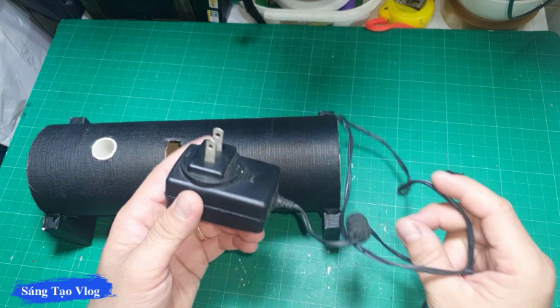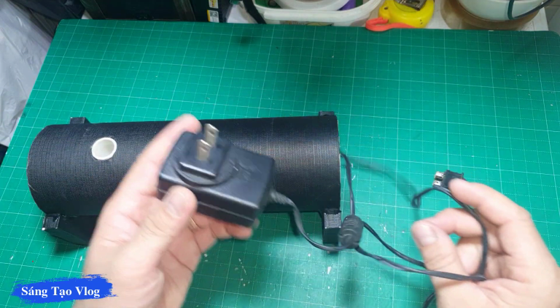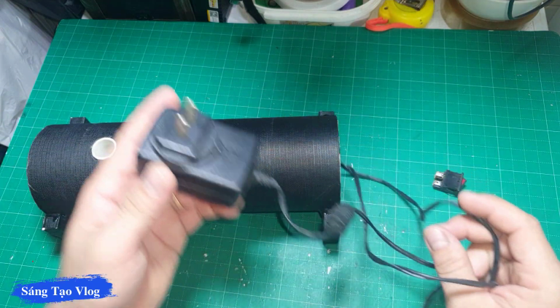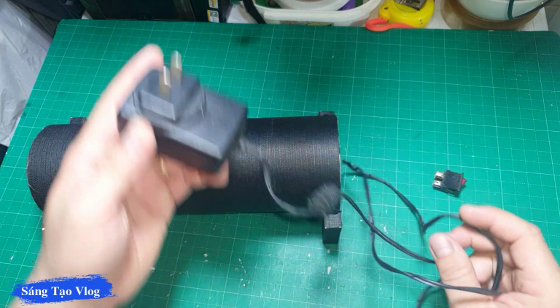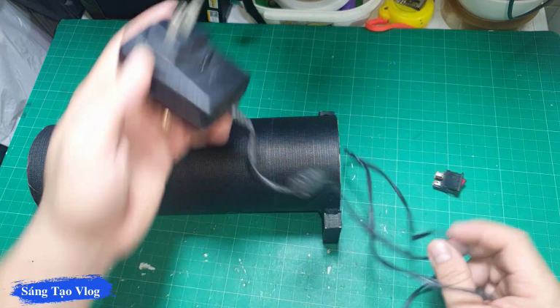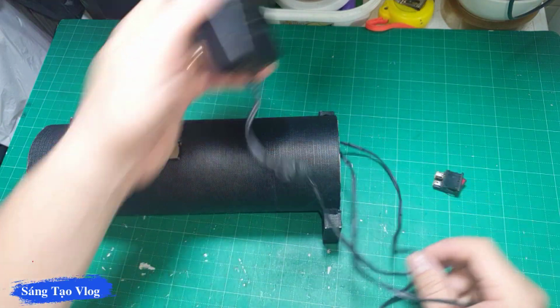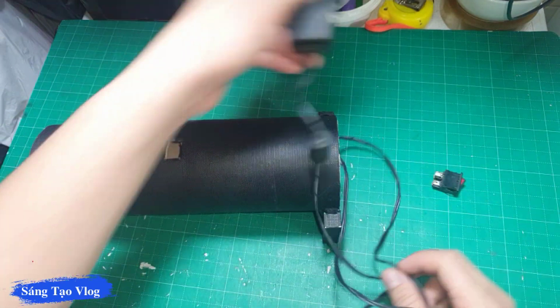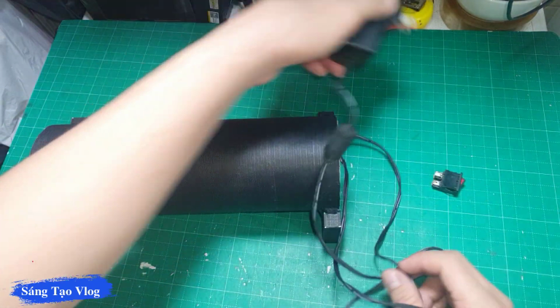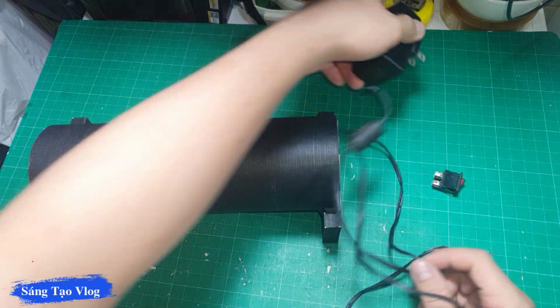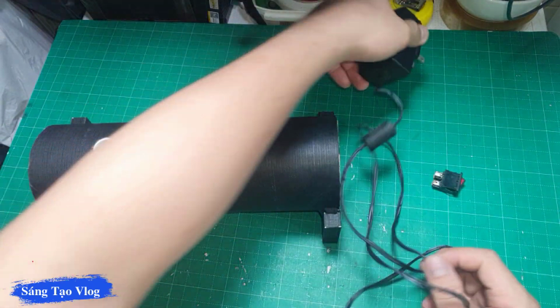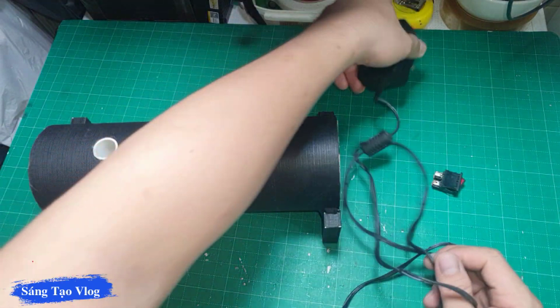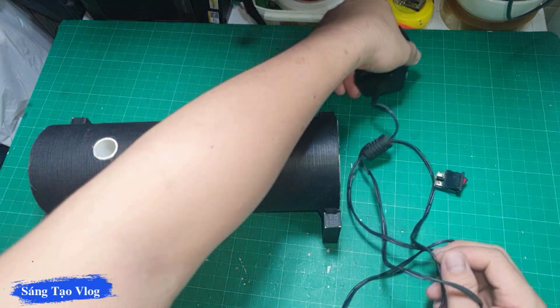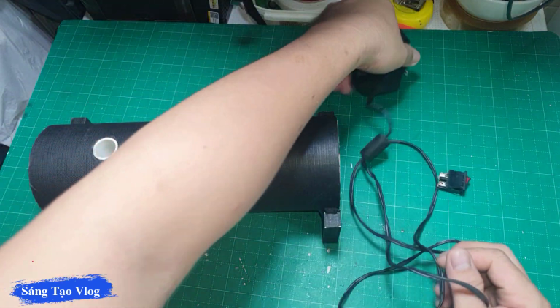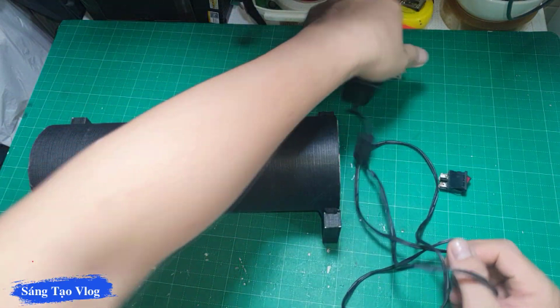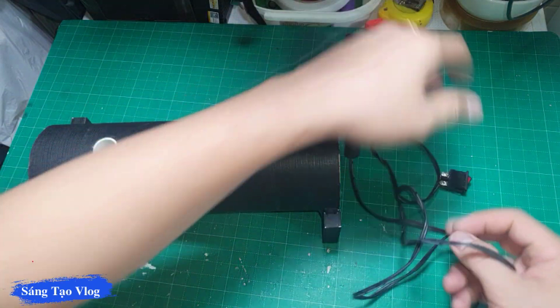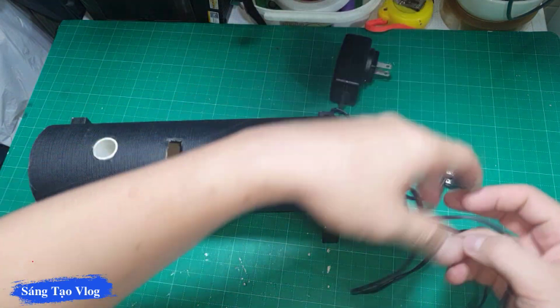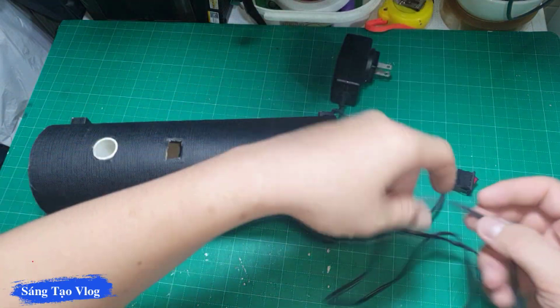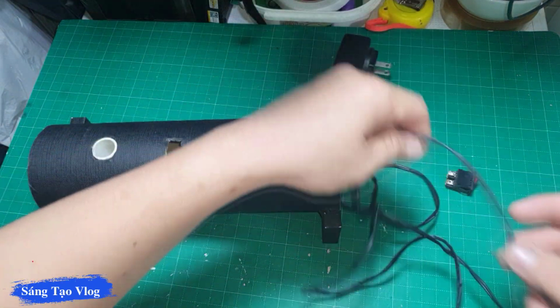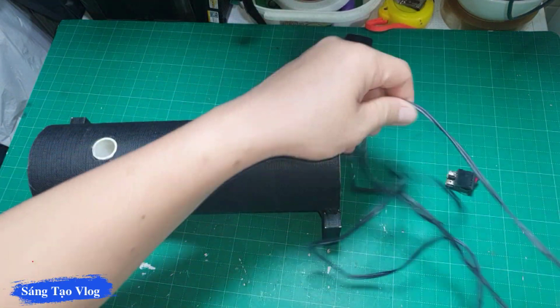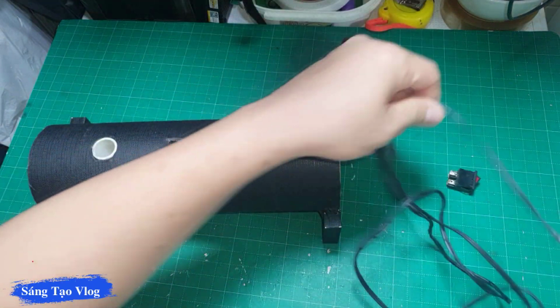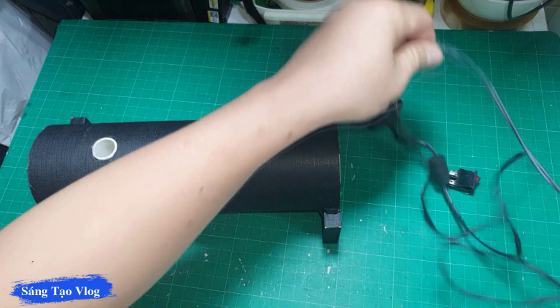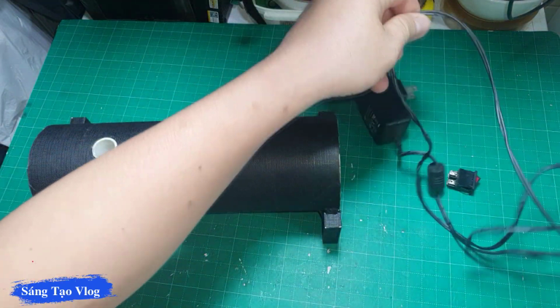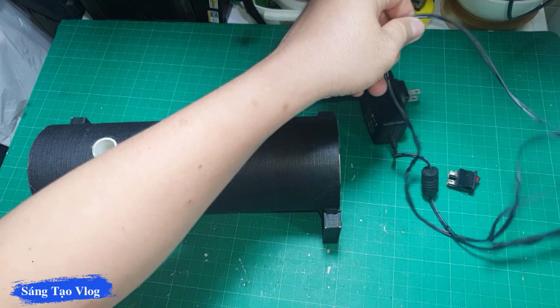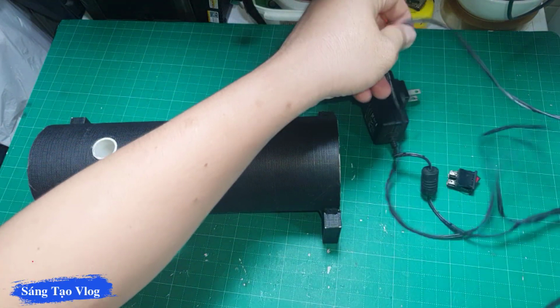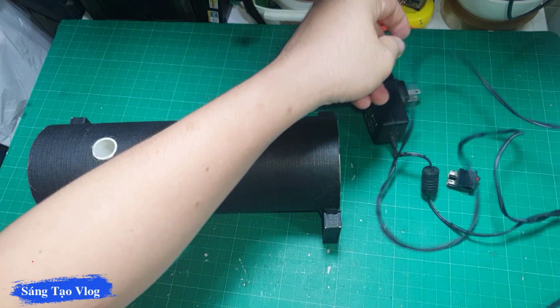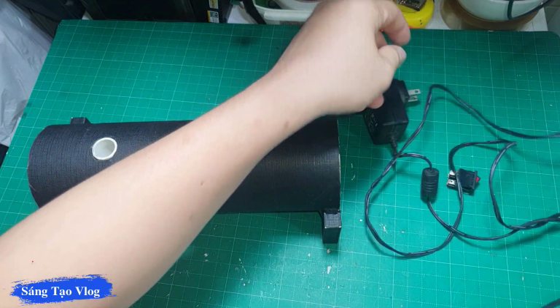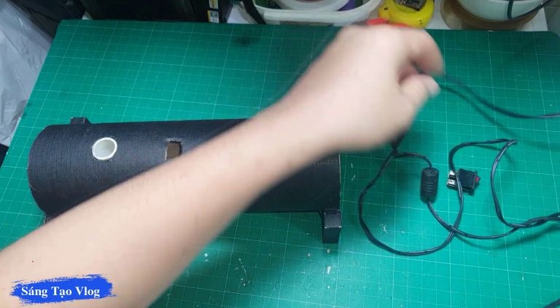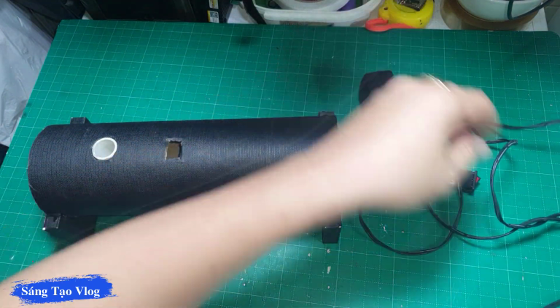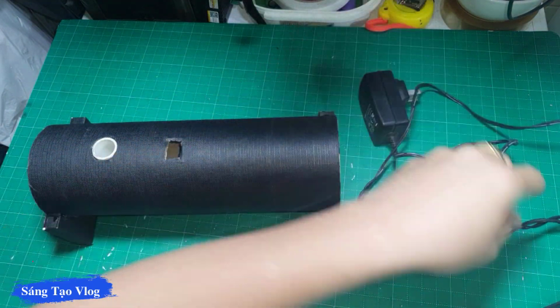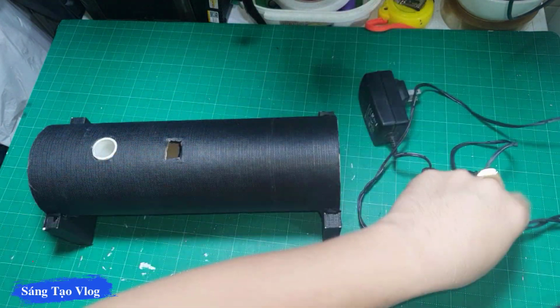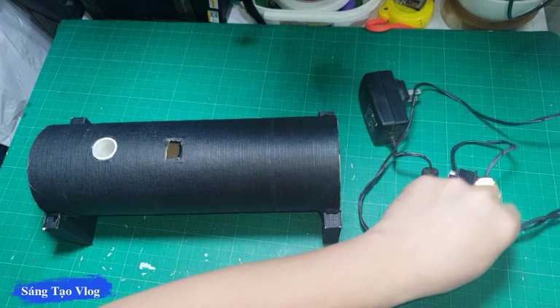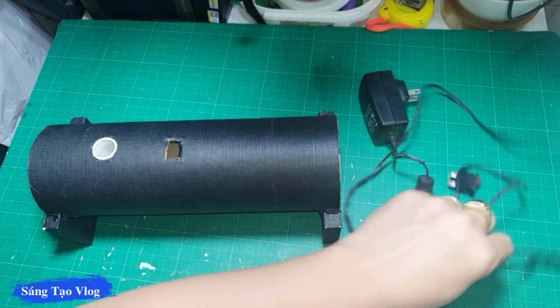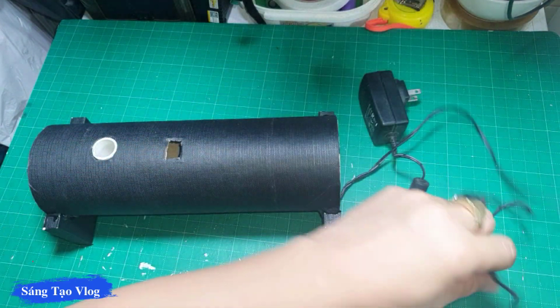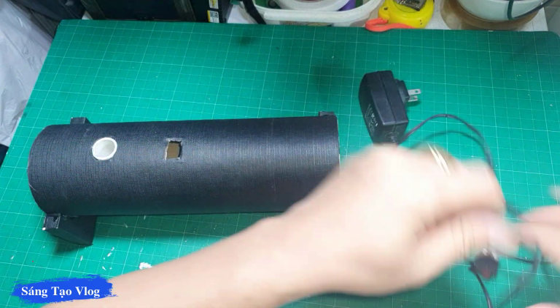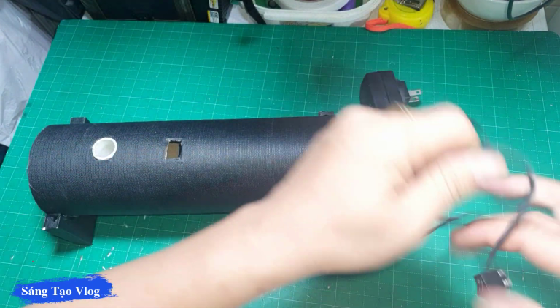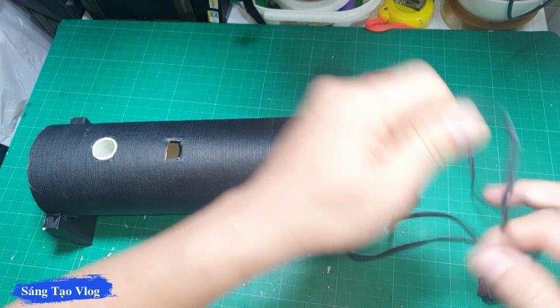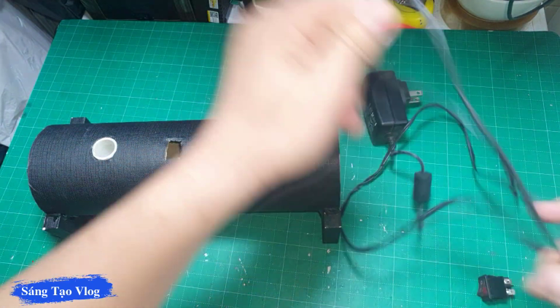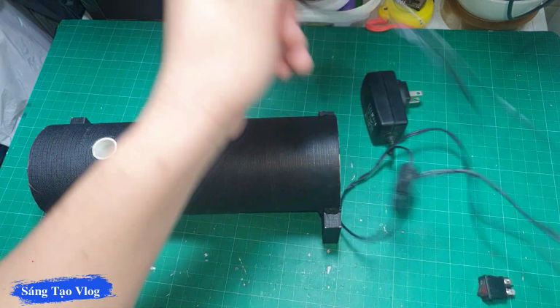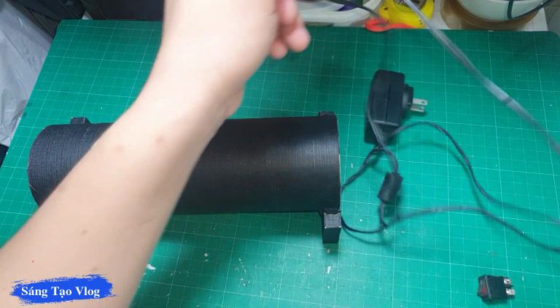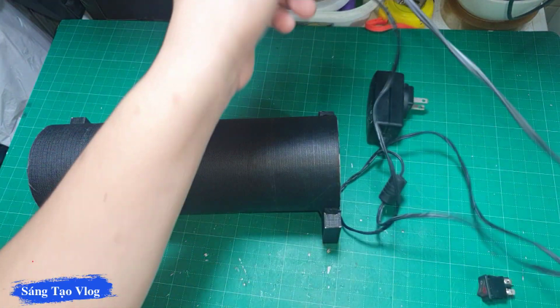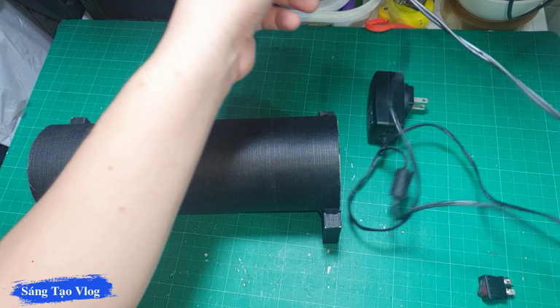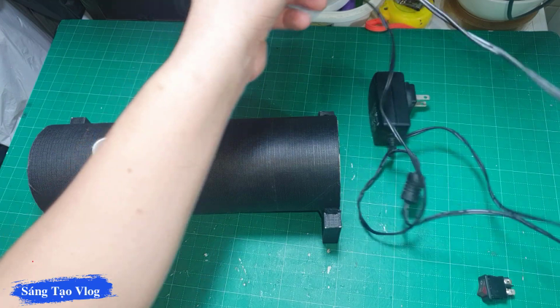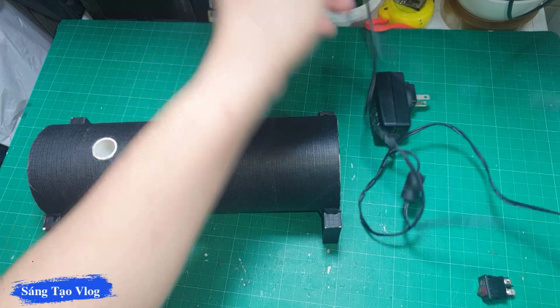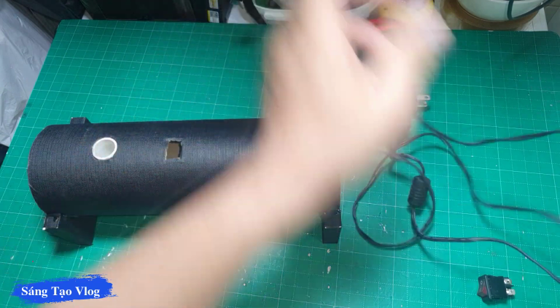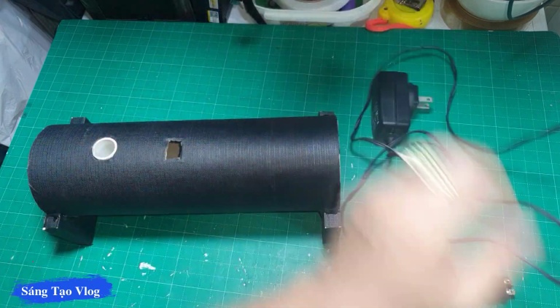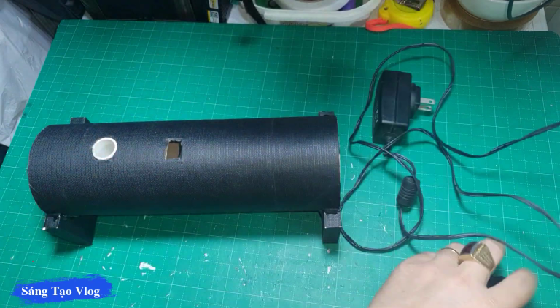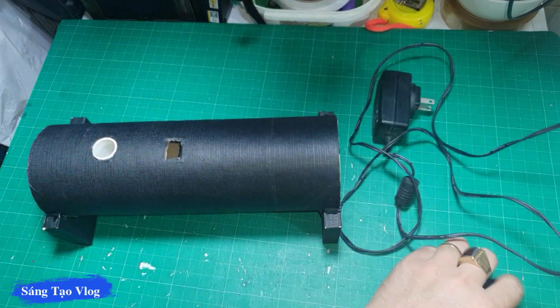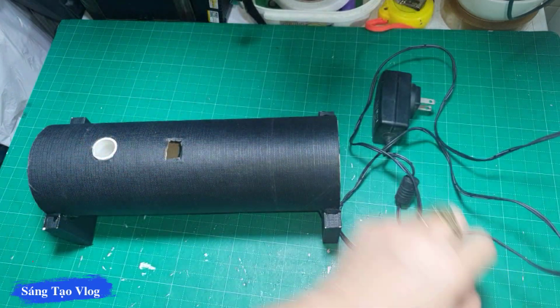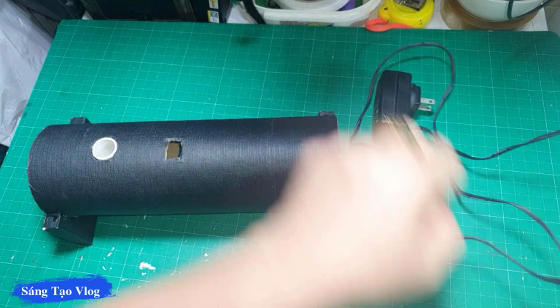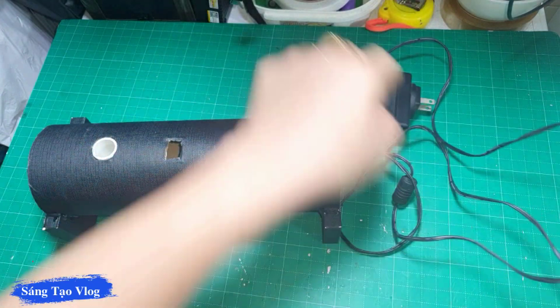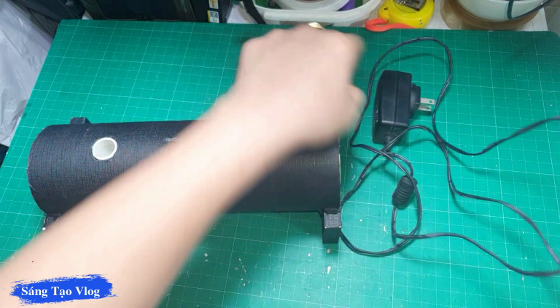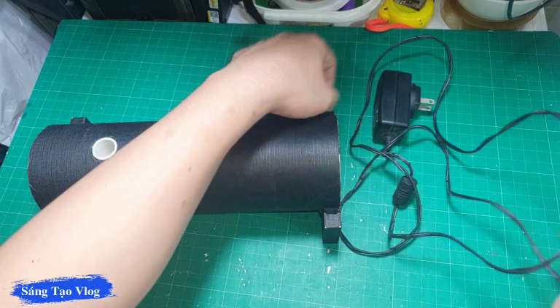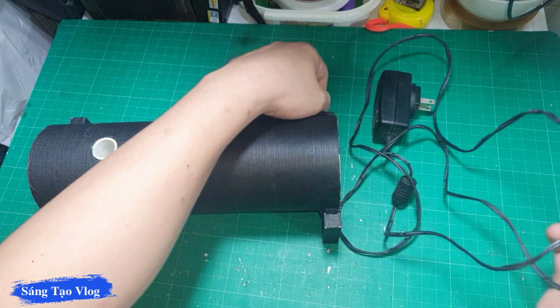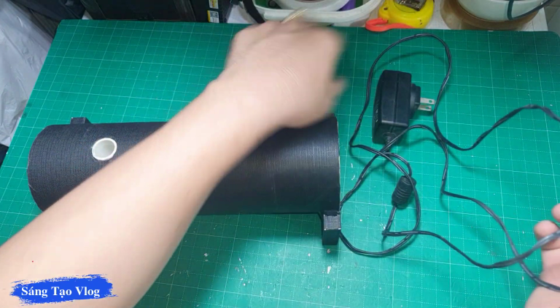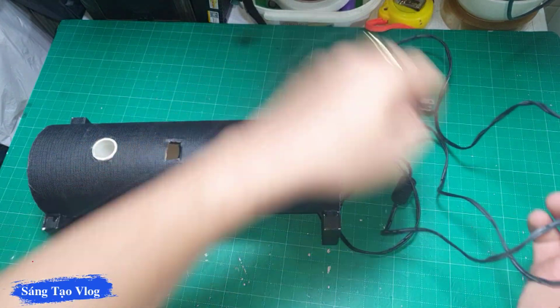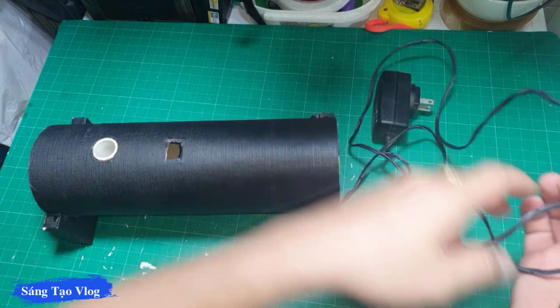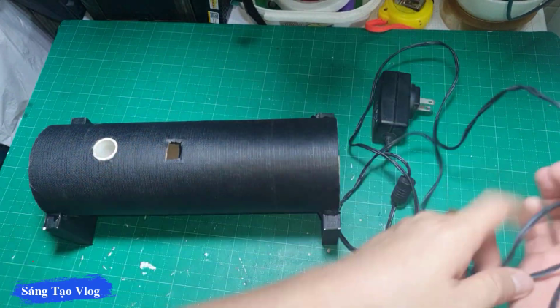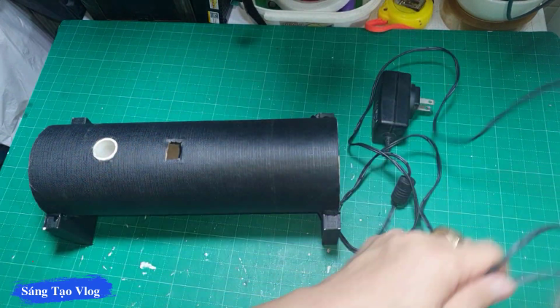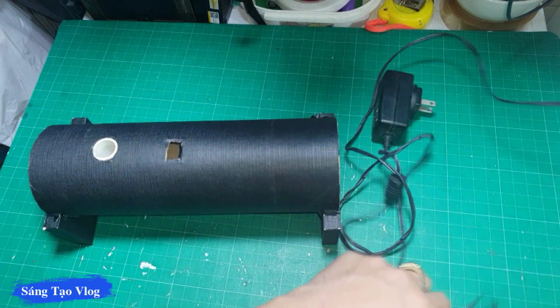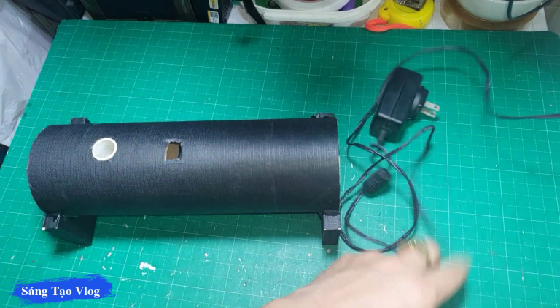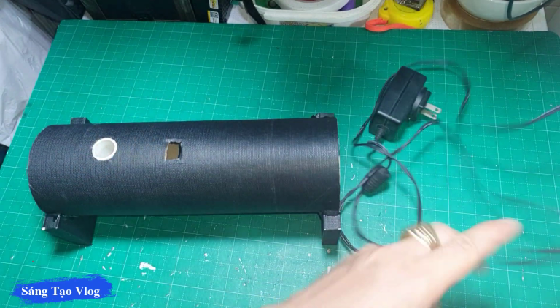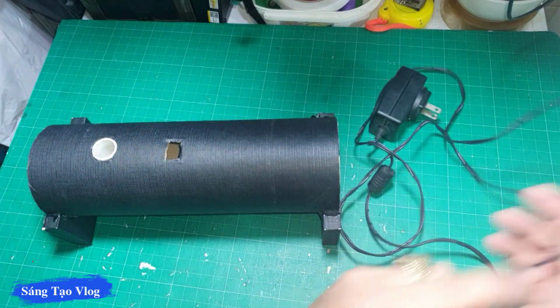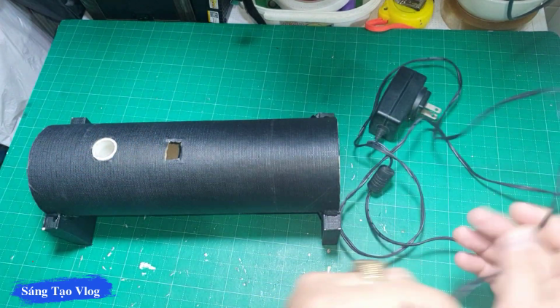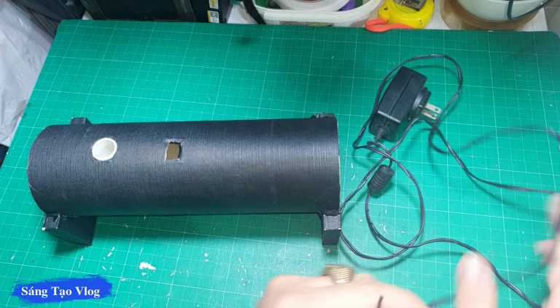Mình sử dụng cục adapter 5V 2A. Thì đầu tiên mình sẽ đi dây trước.